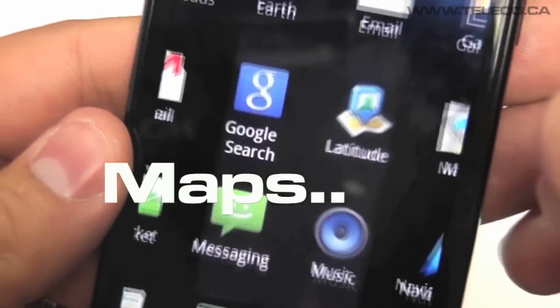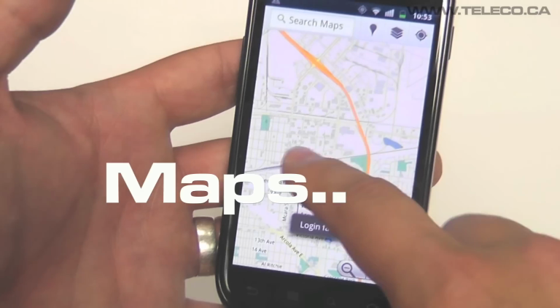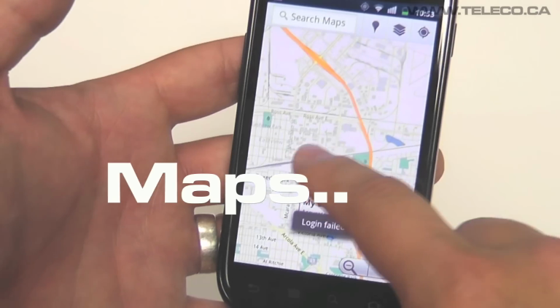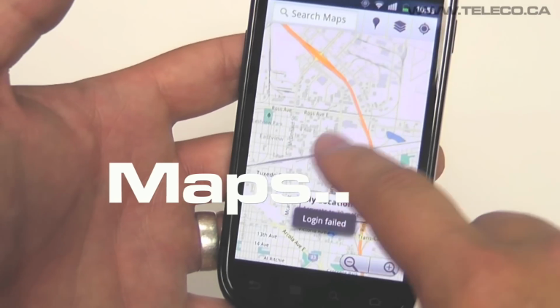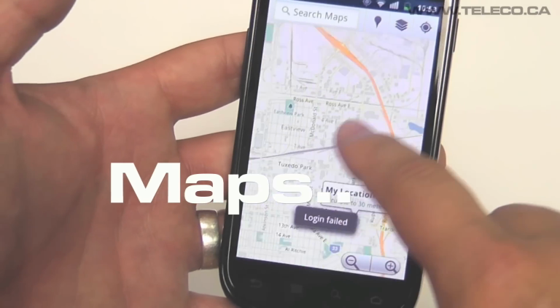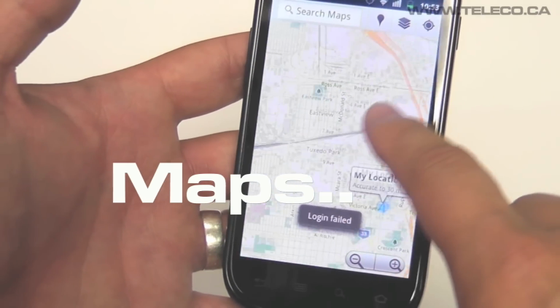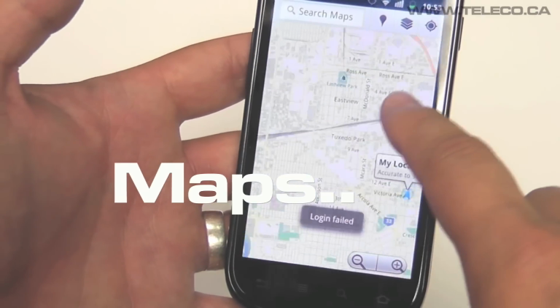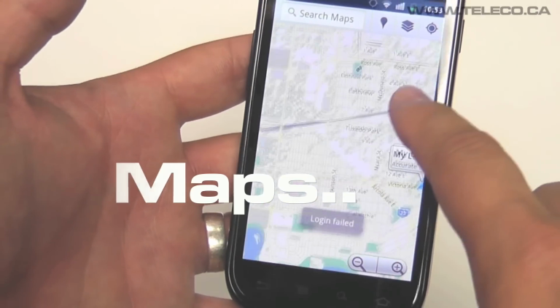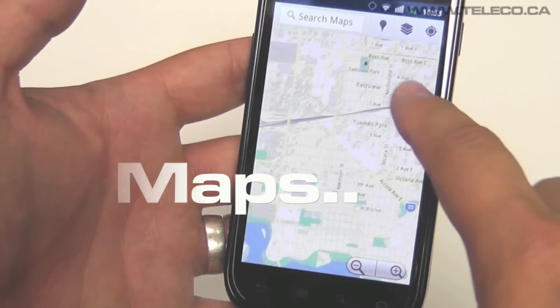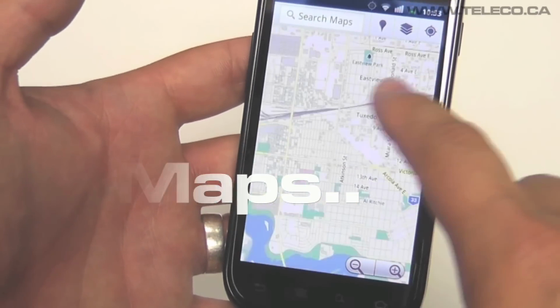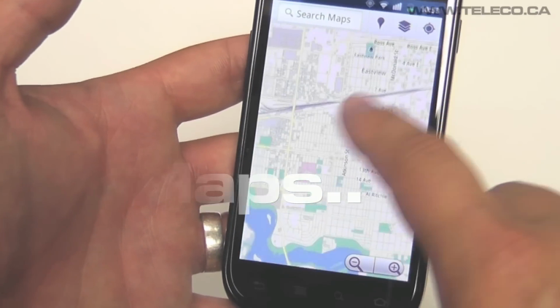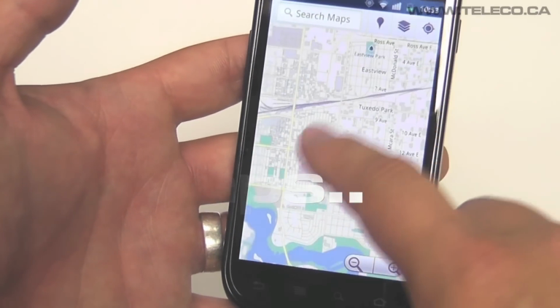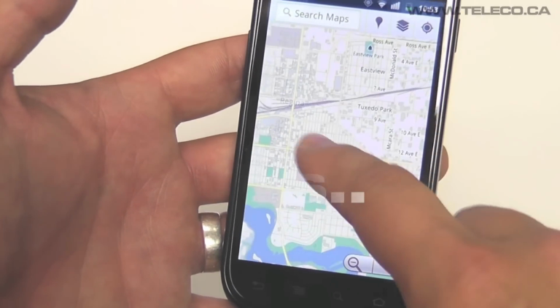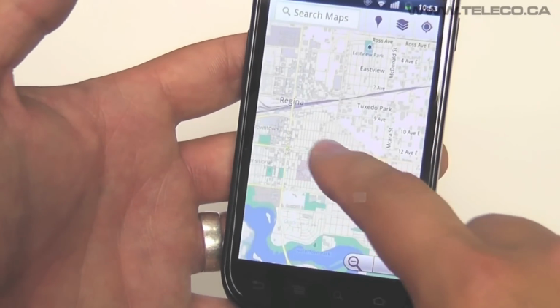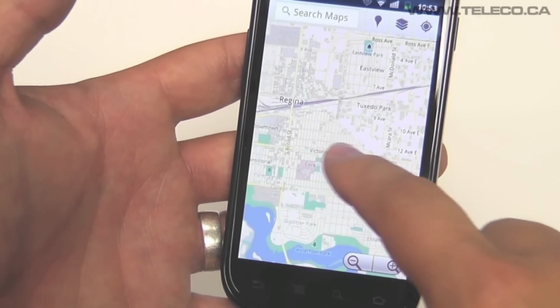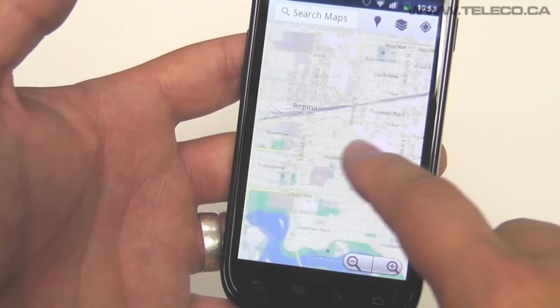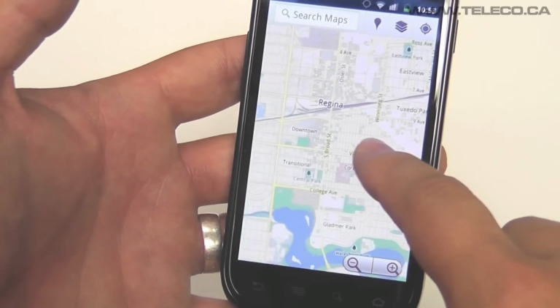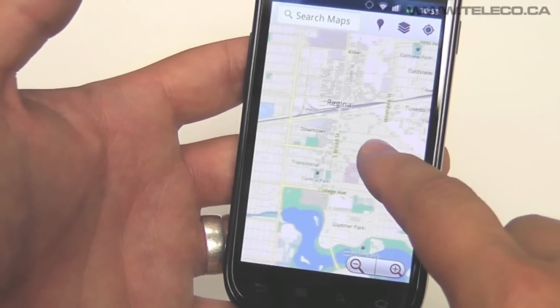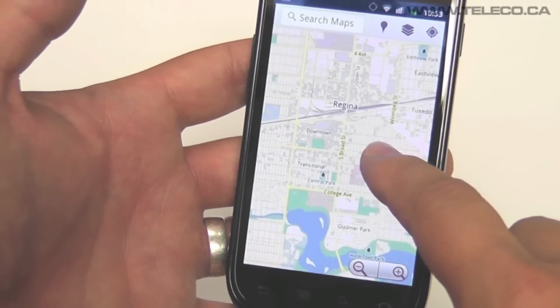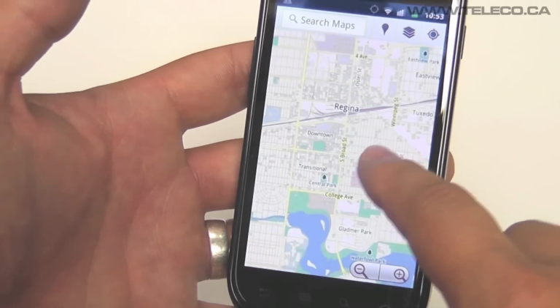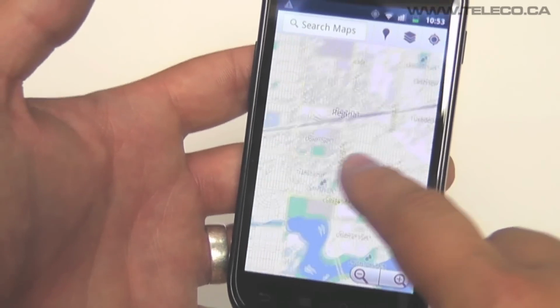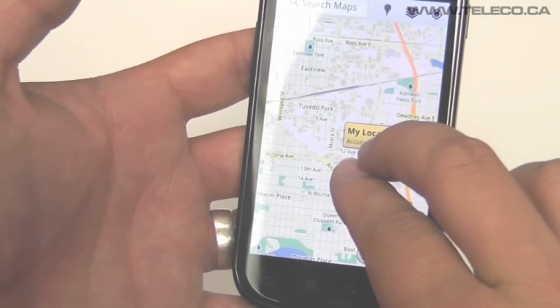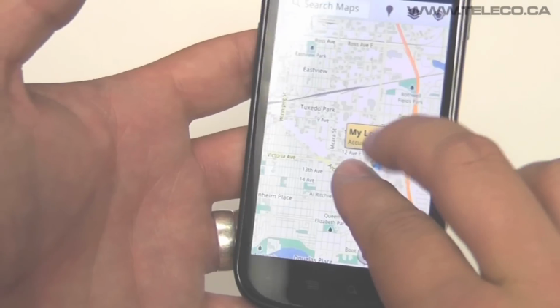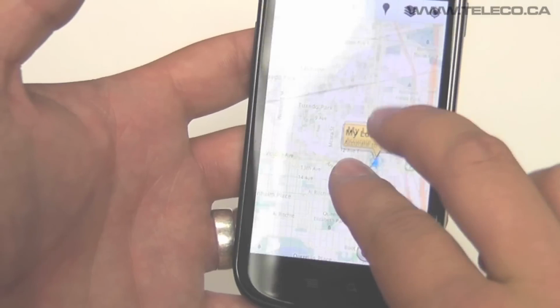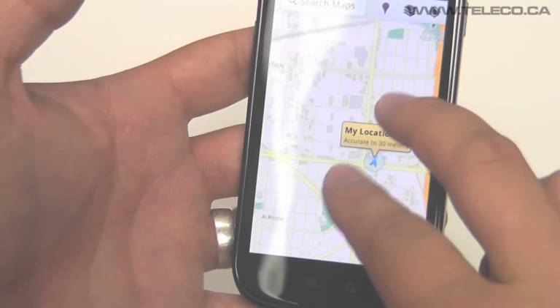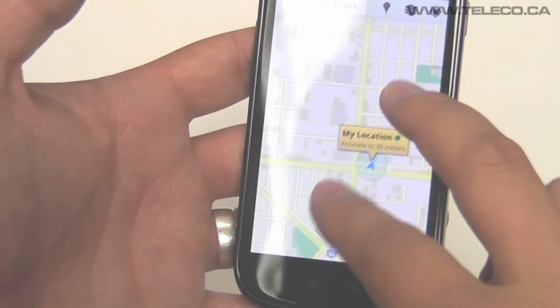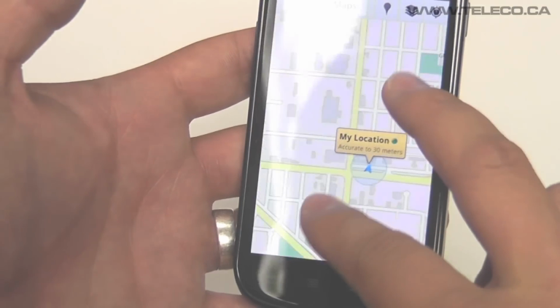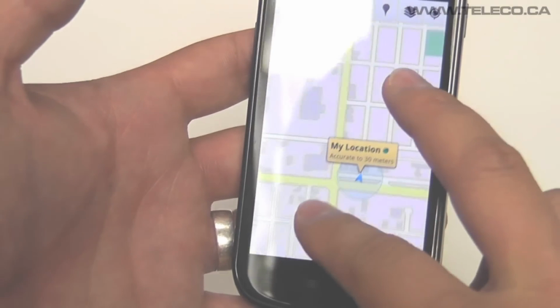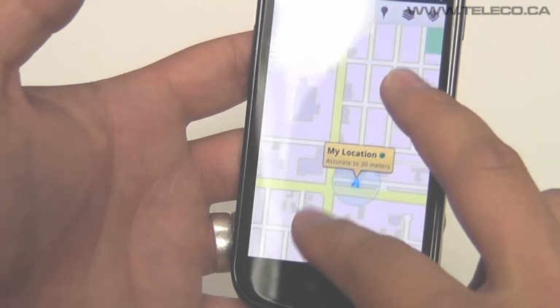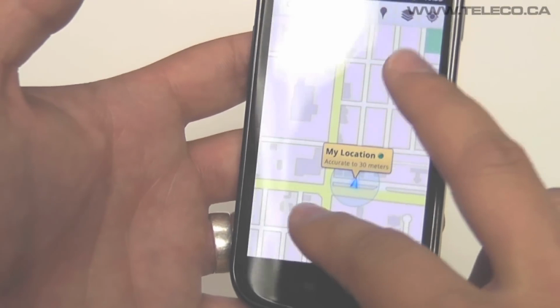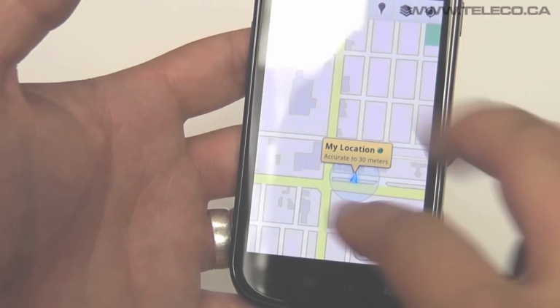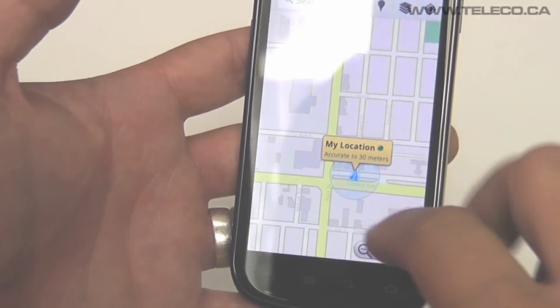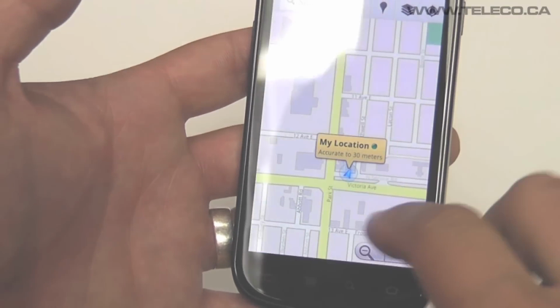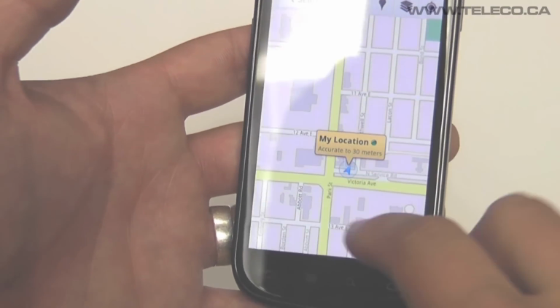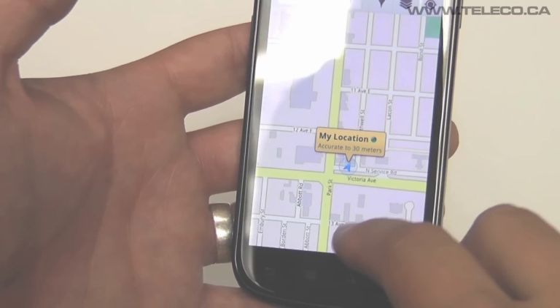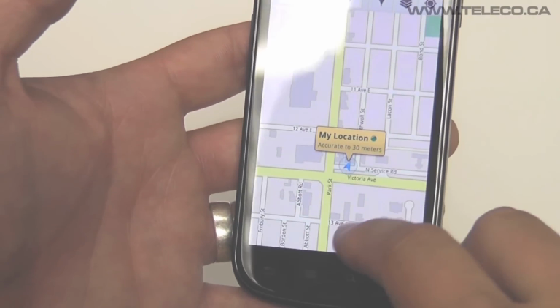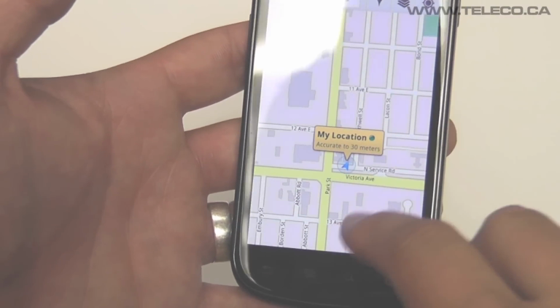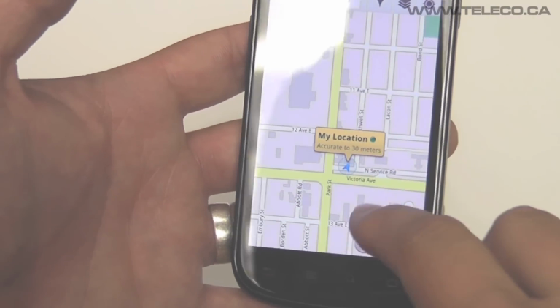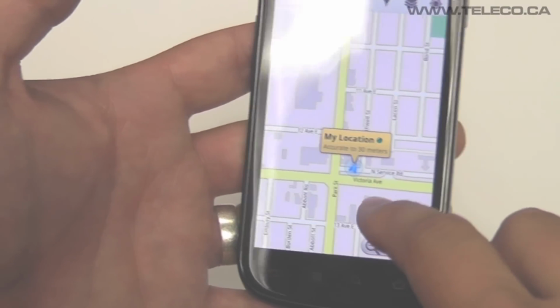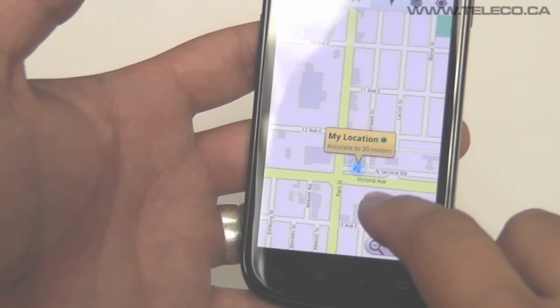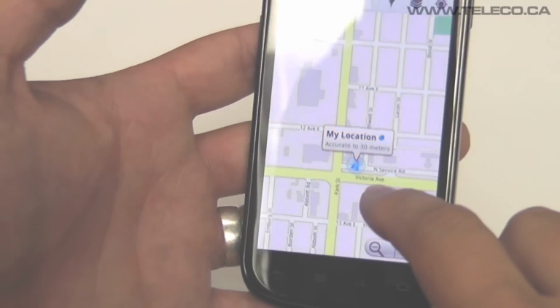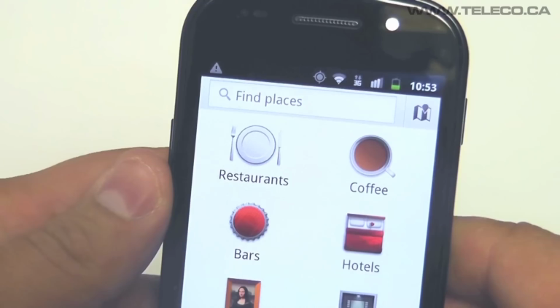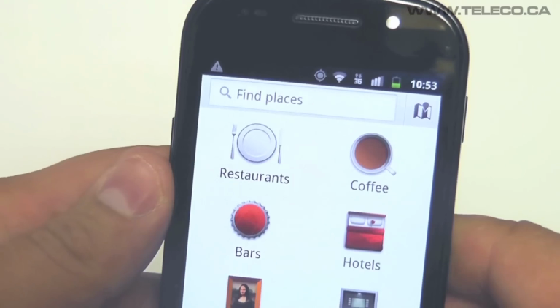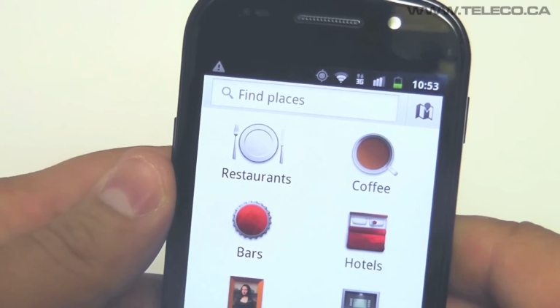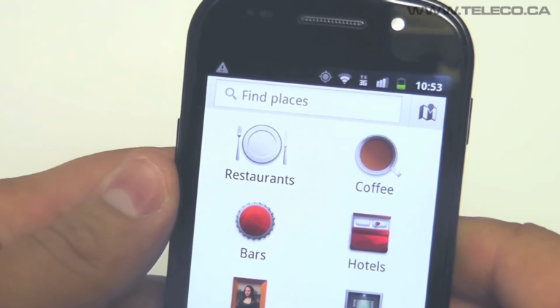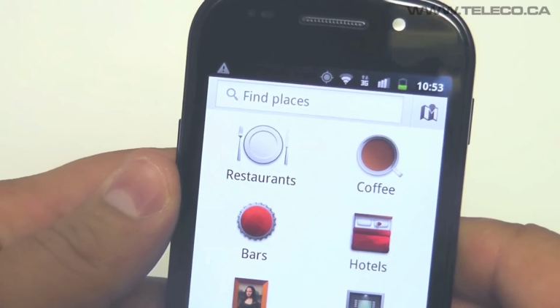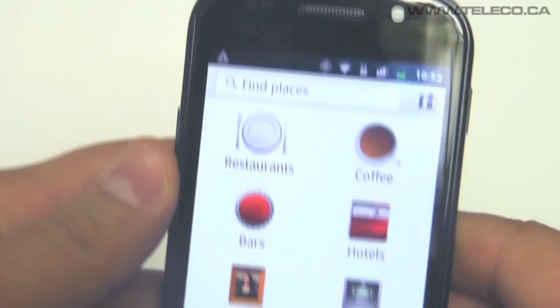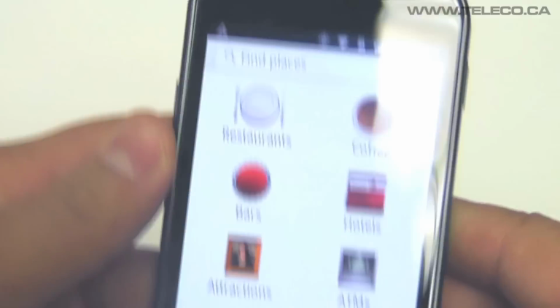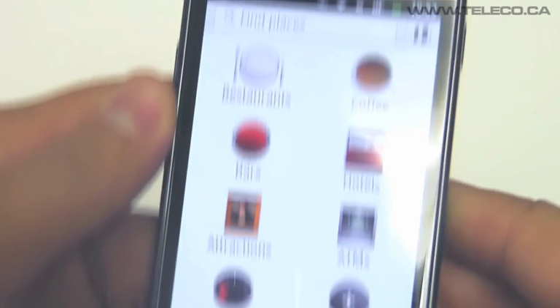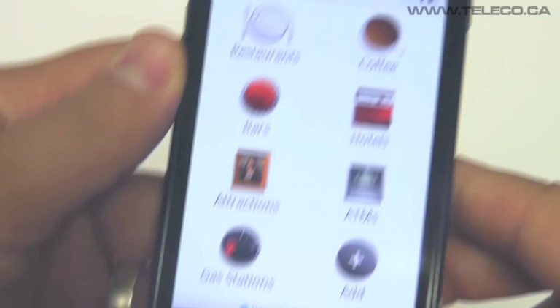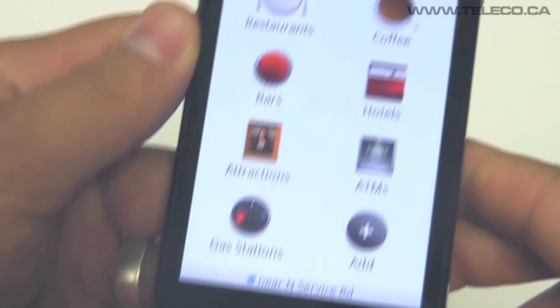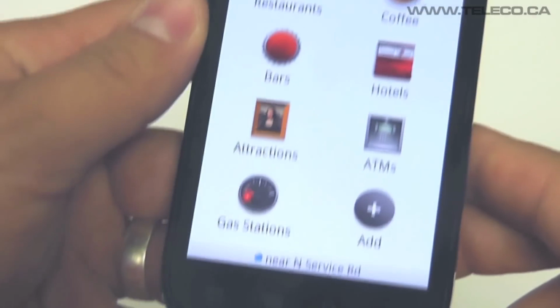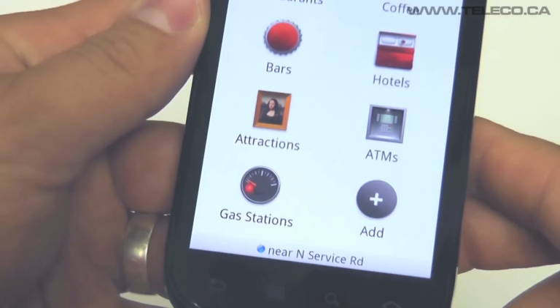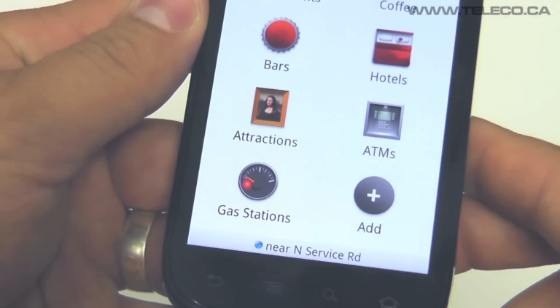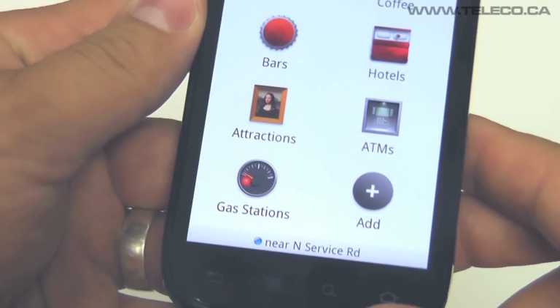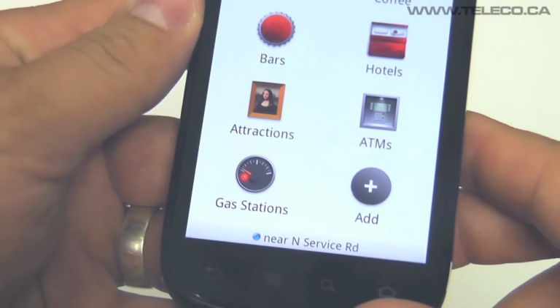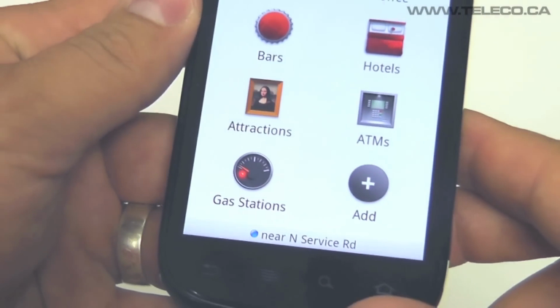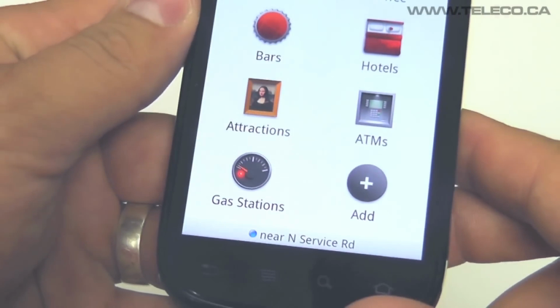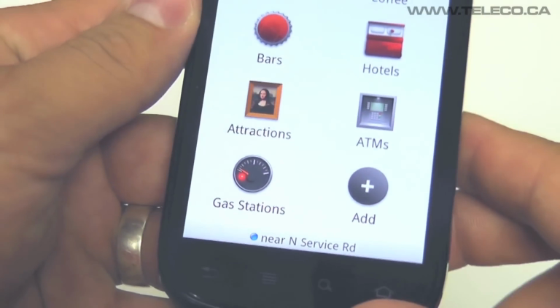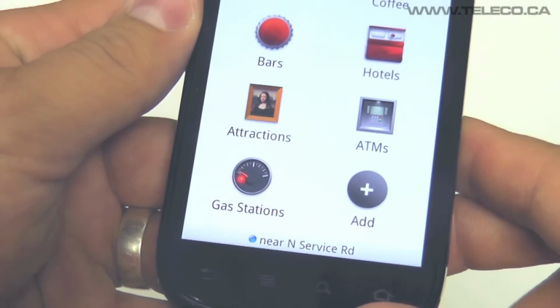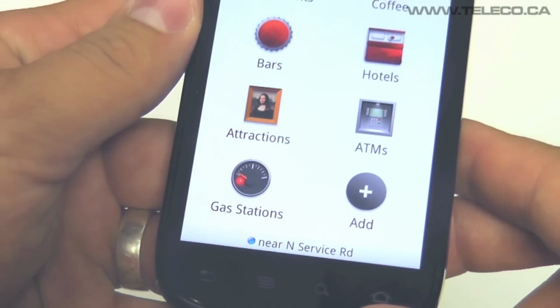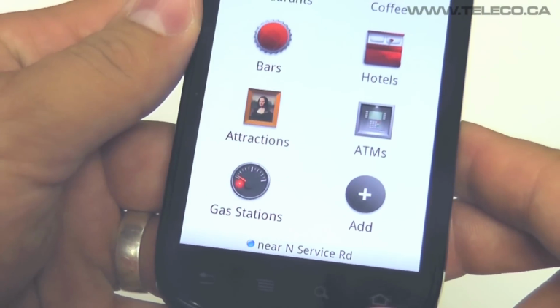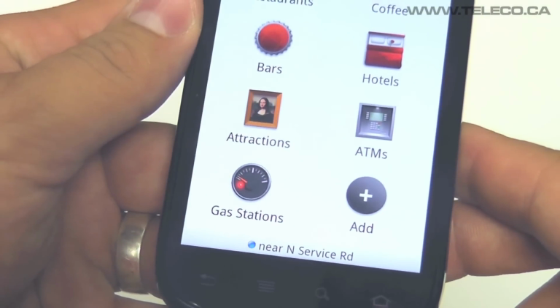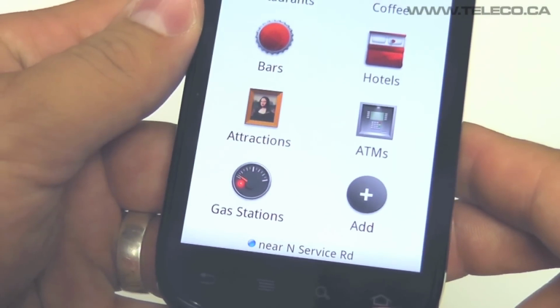Find the location to businesses, restaurants, concert venues and more. You'll never have to stop and ask for directions again.